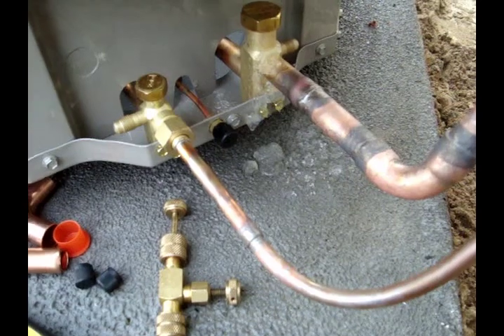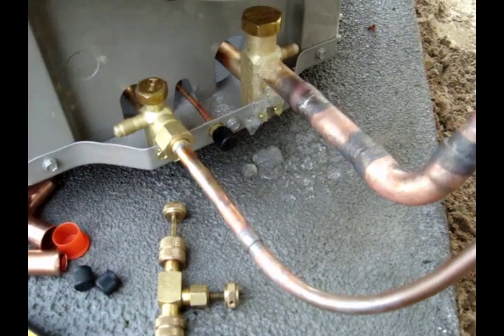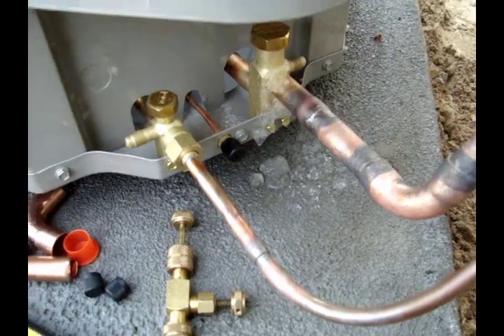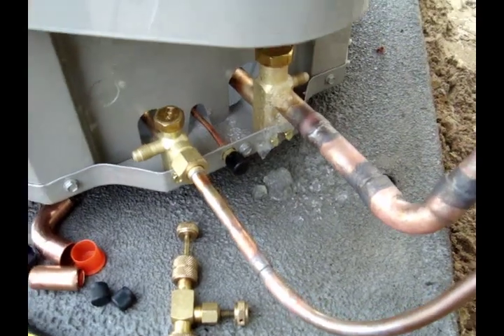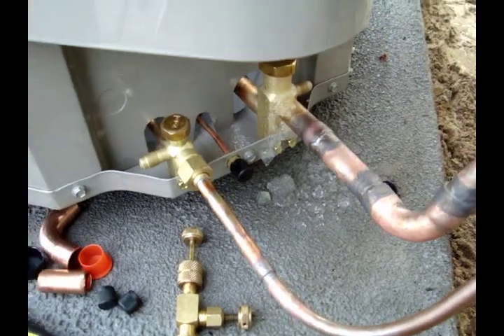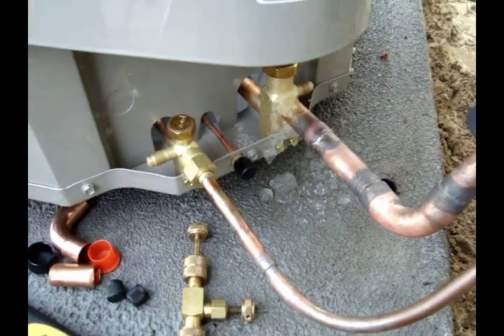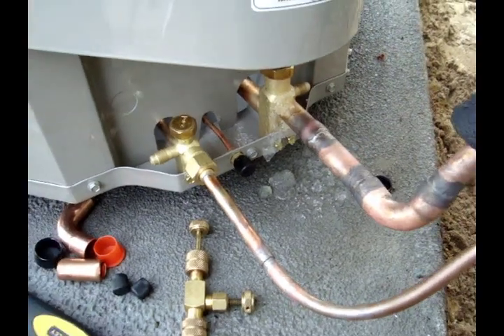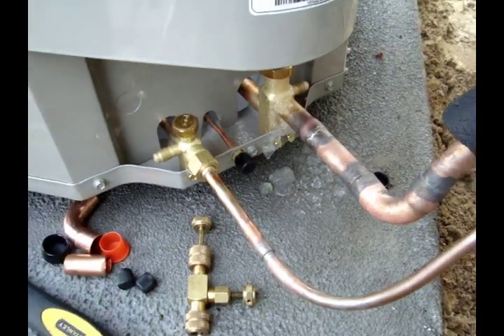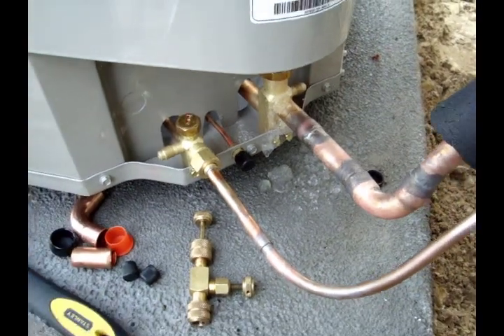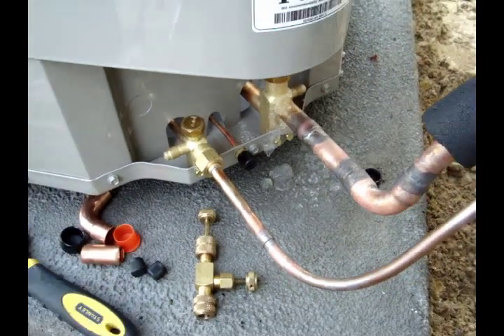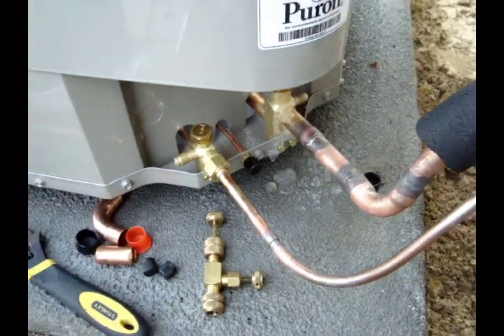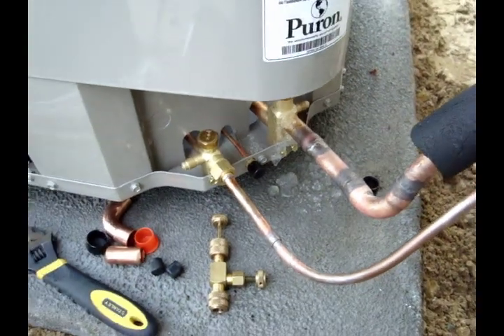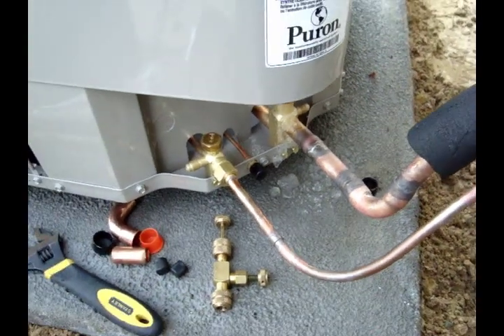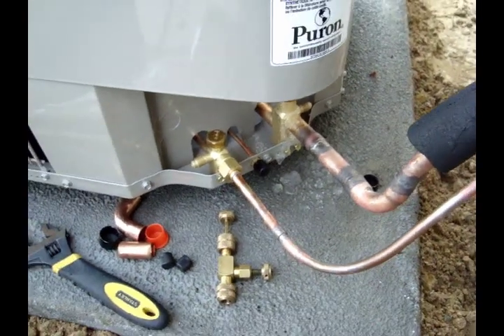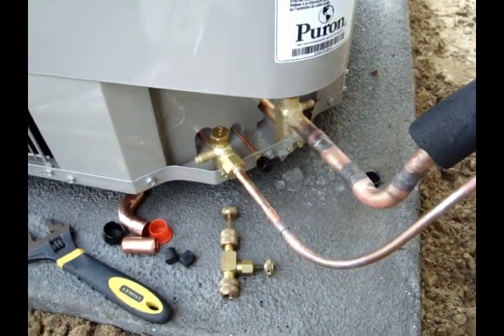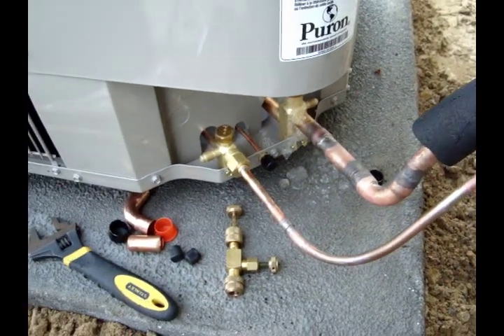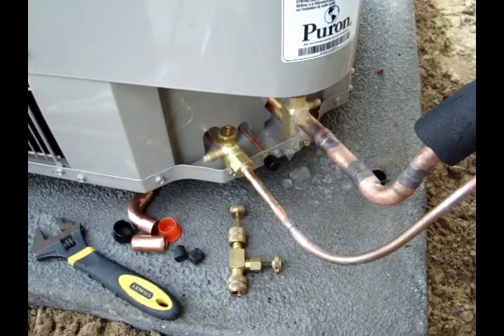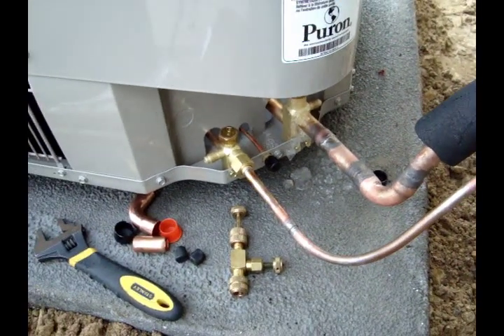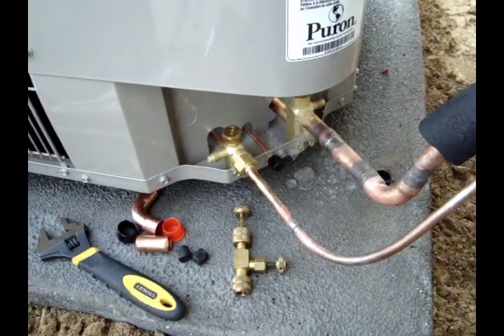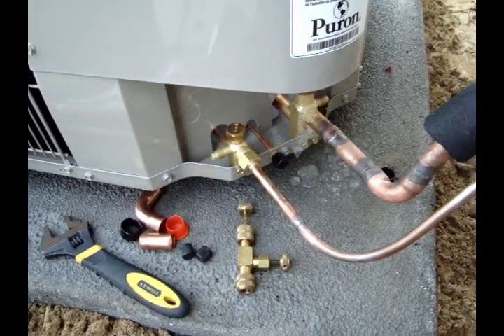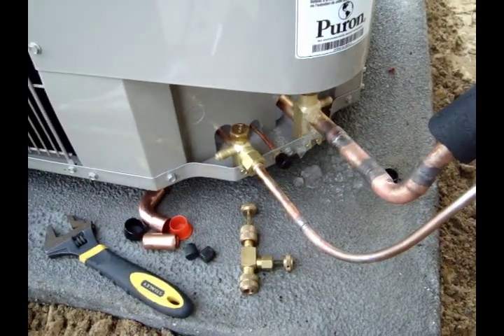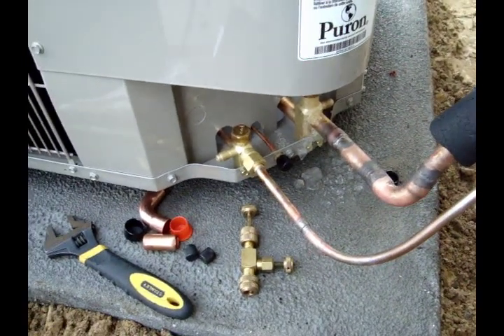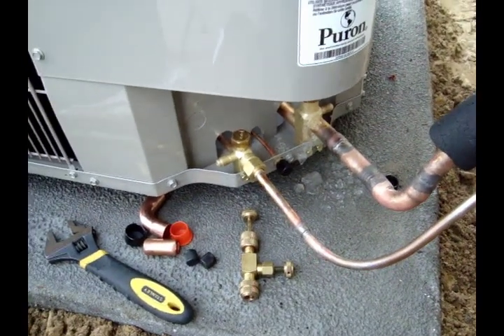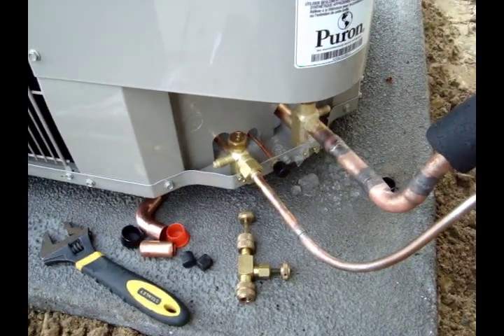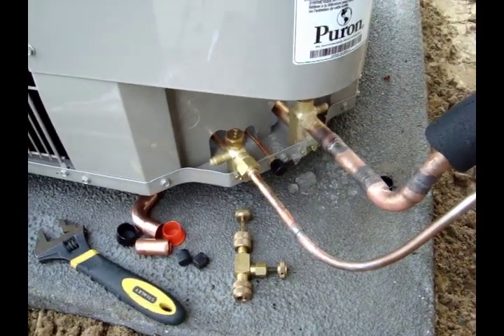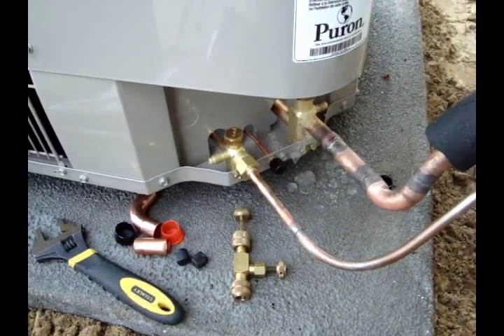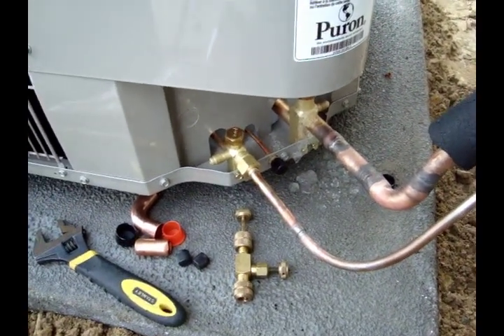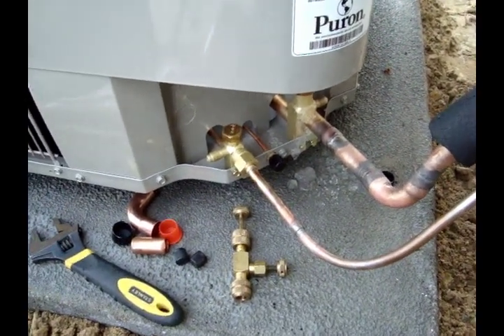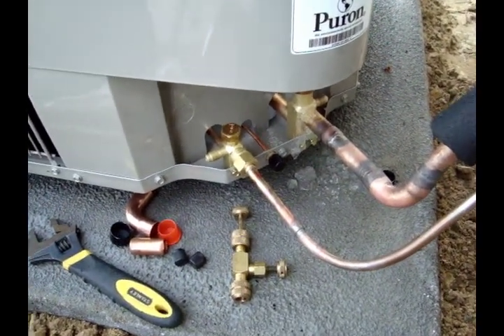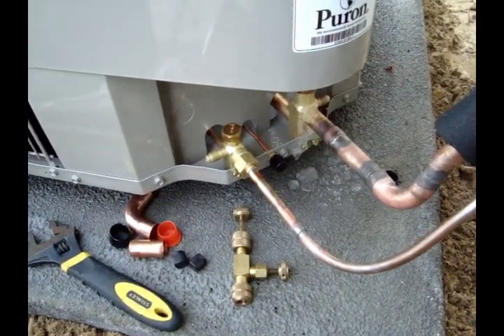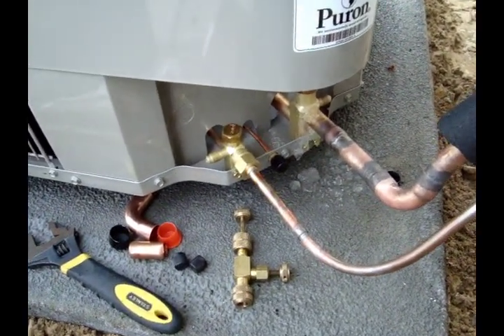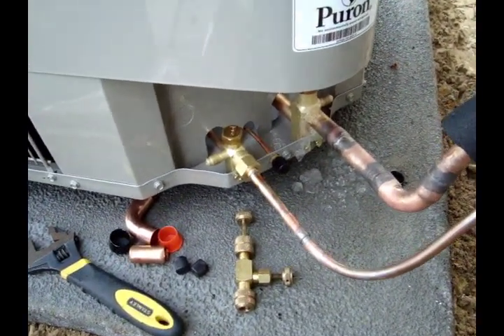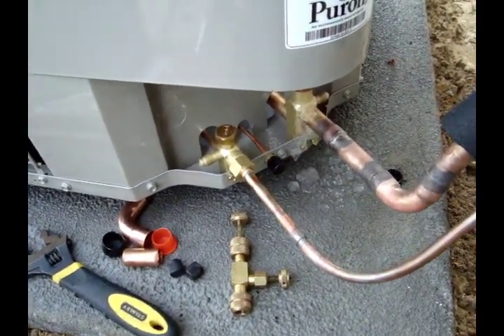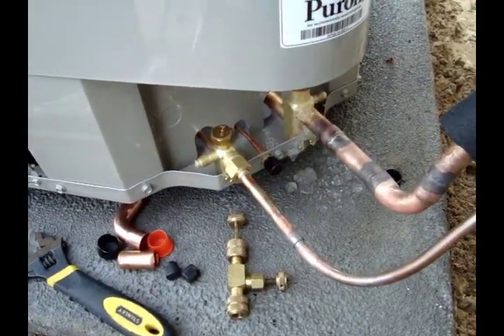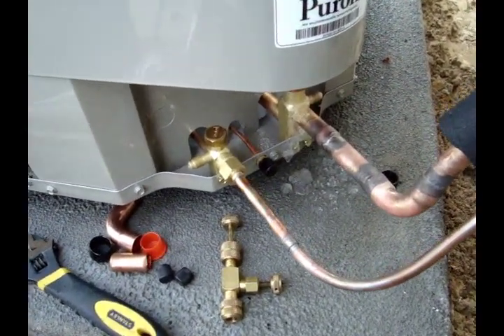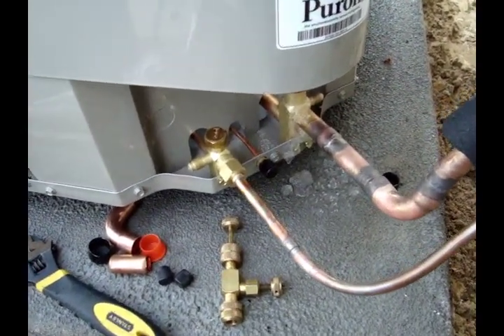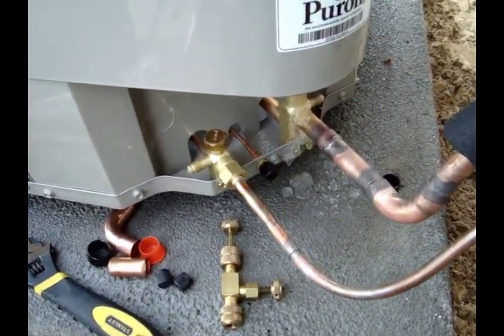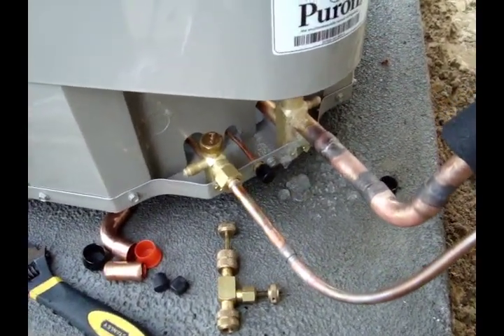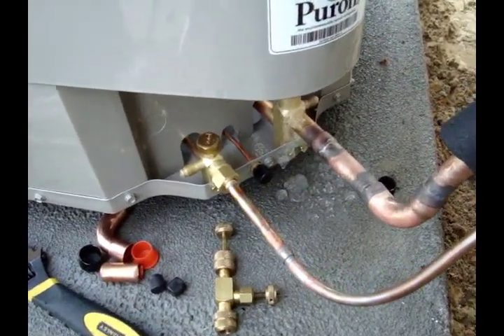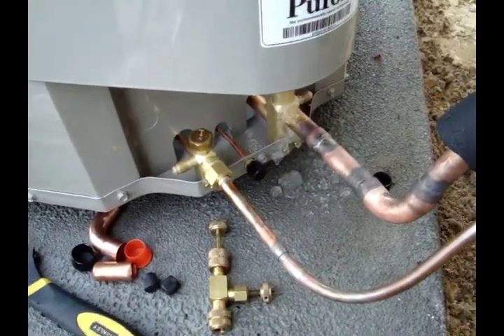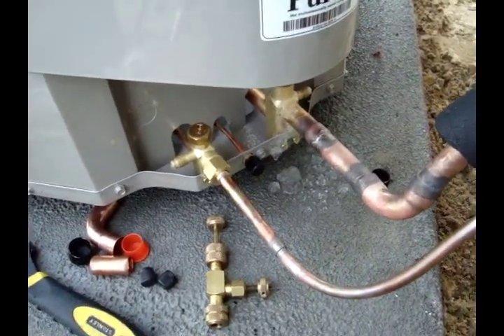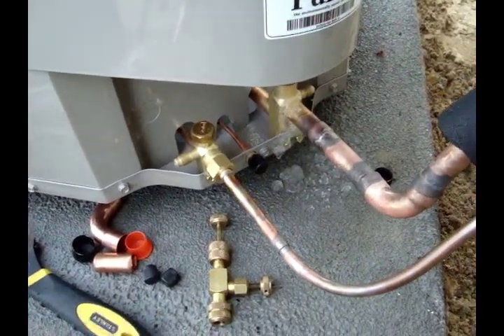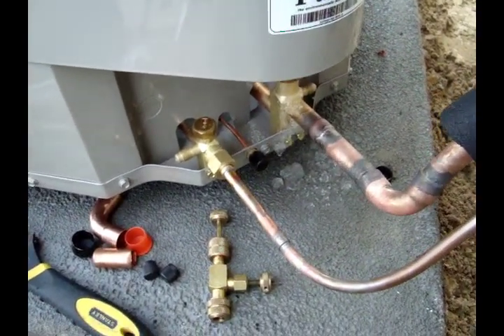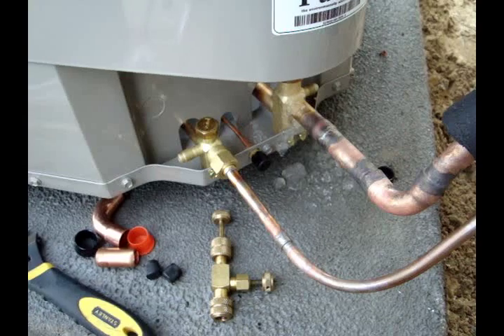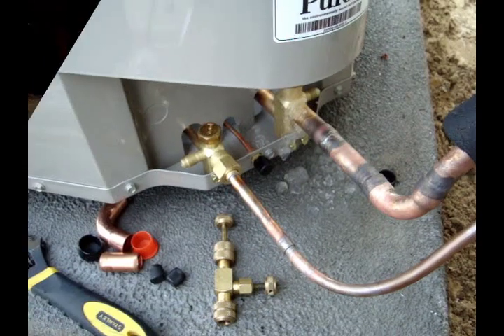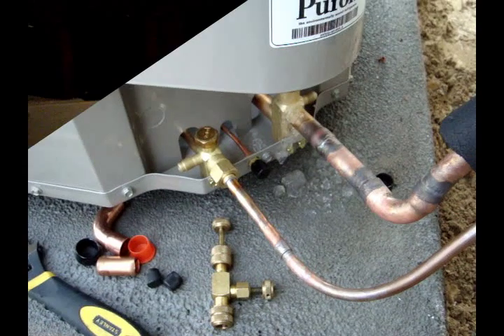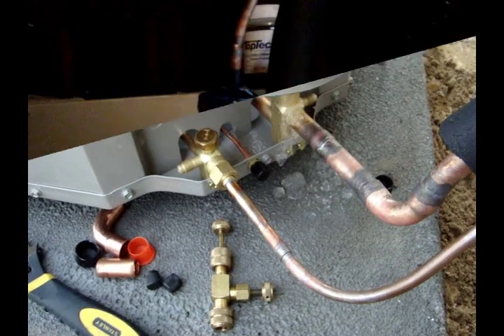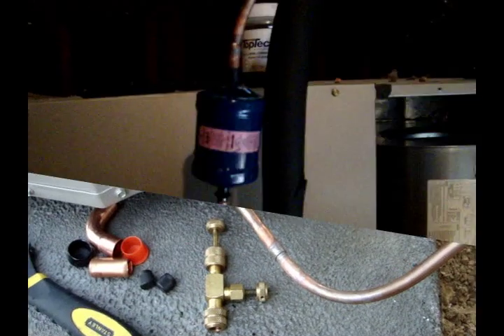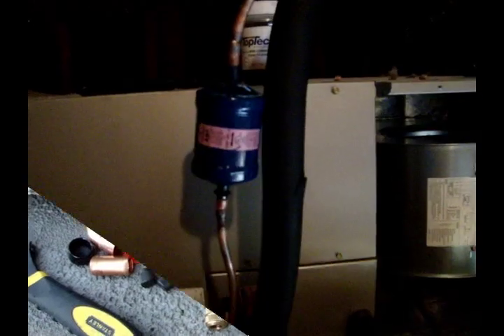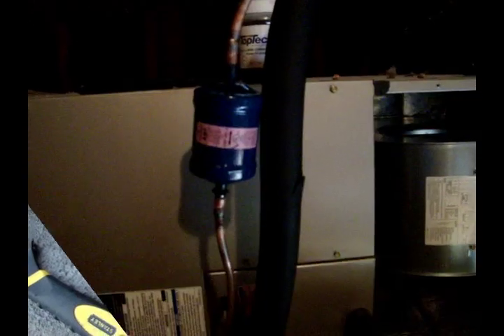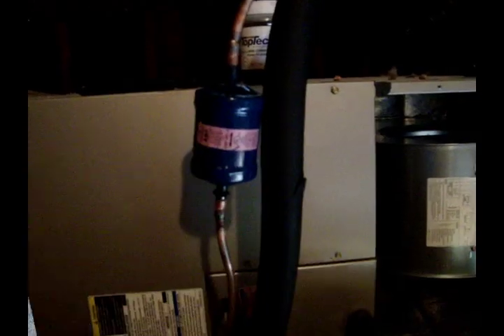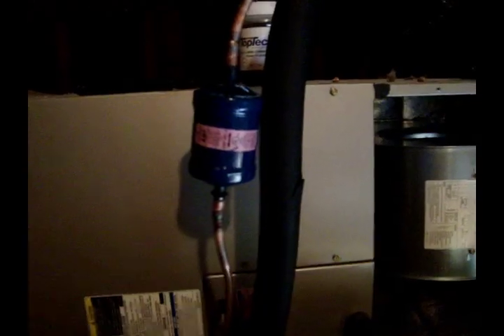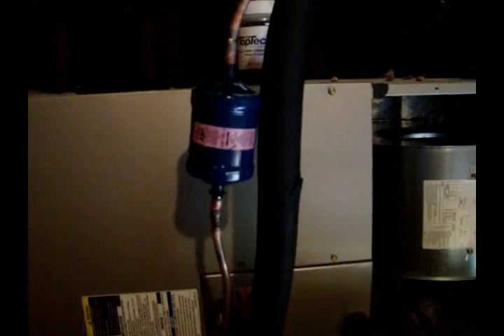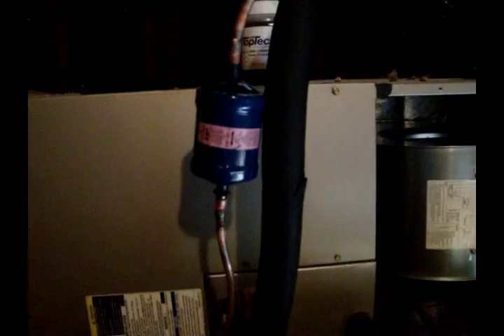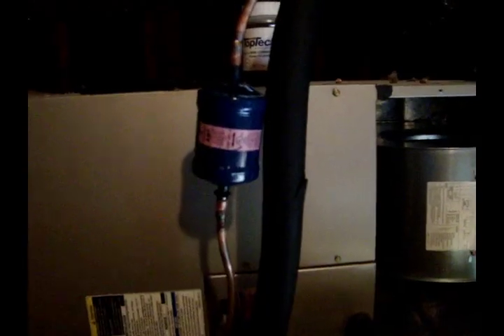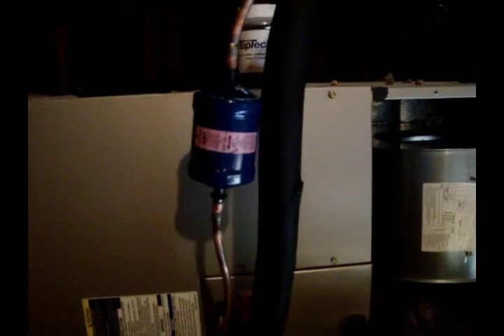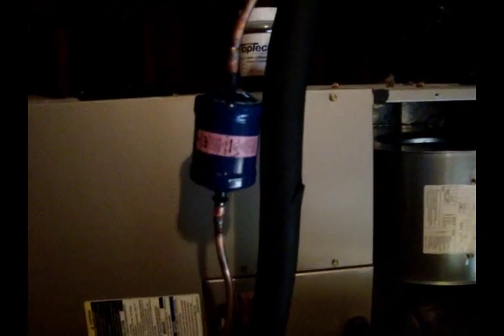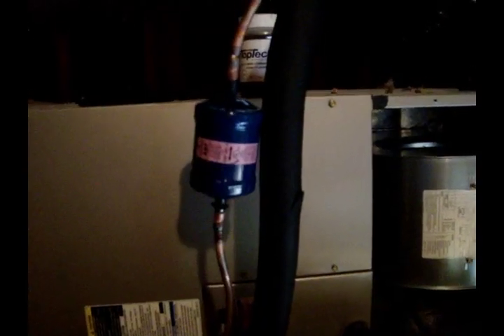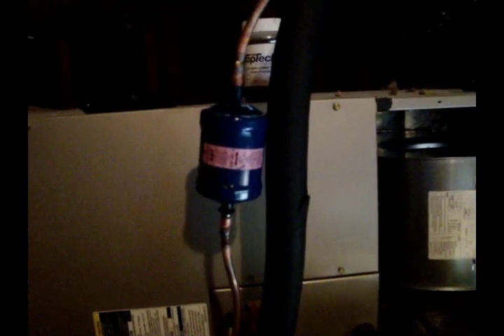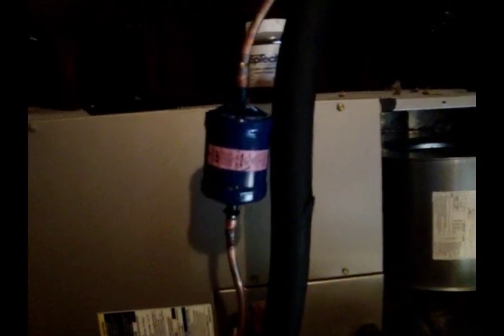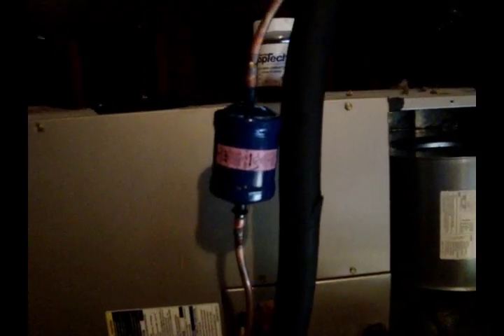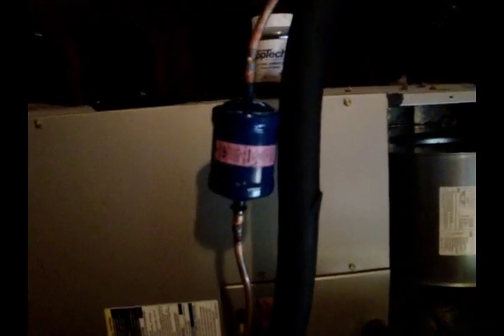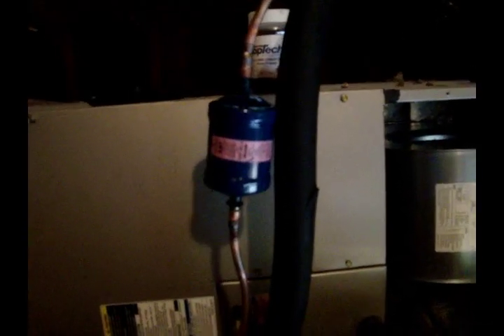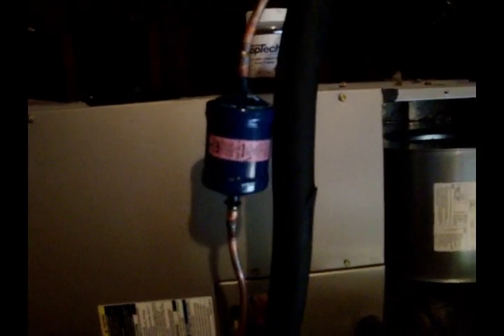We're going to pull a quick vacuum and then go up in the attic and put the filter dryer in. That's where the manufacturer recommends the filter dryer go on this equipment, so that's where I'm putting it. Filter dryer is now in place.